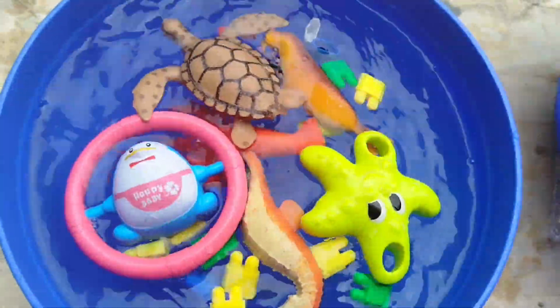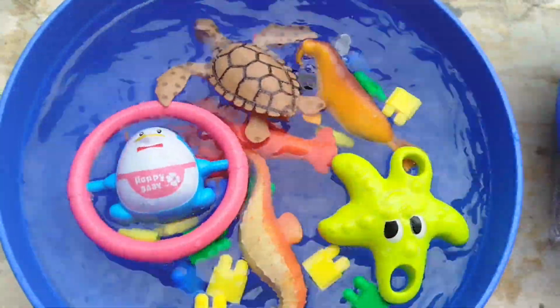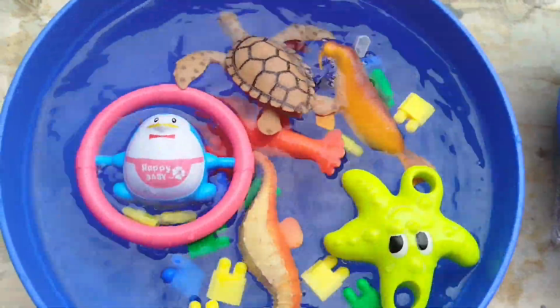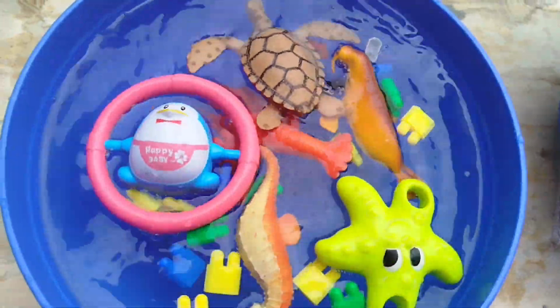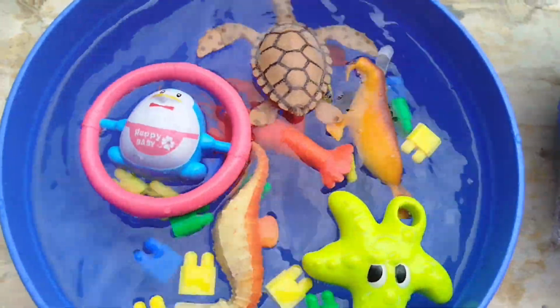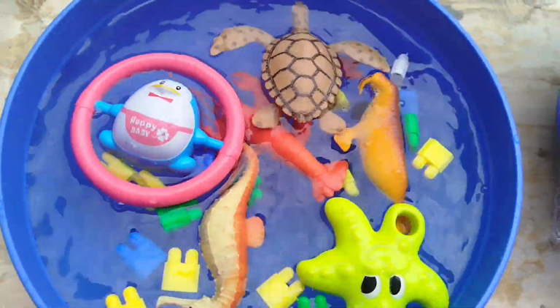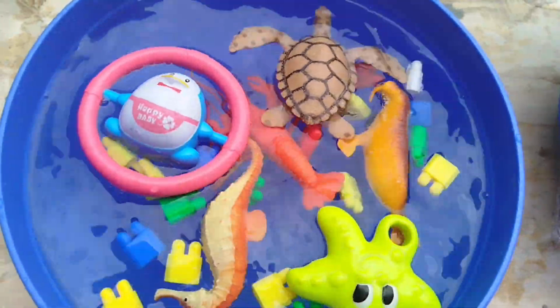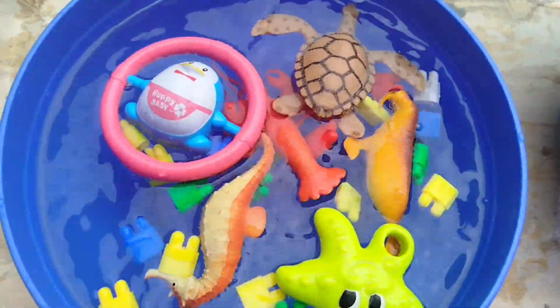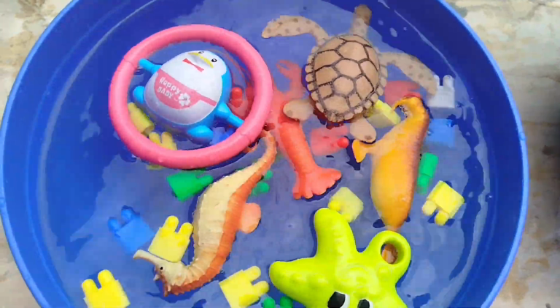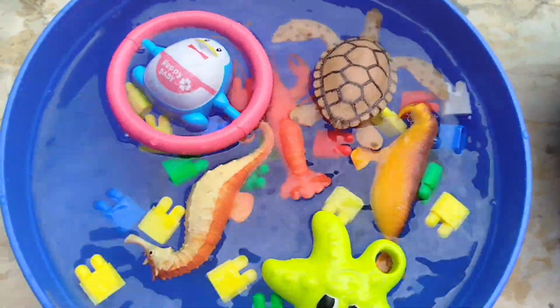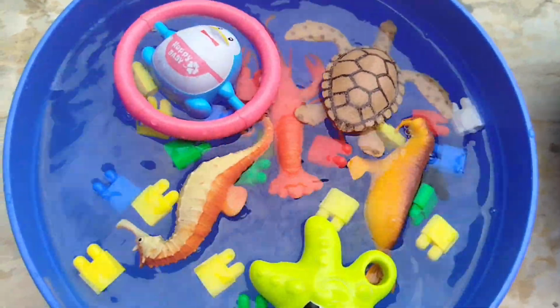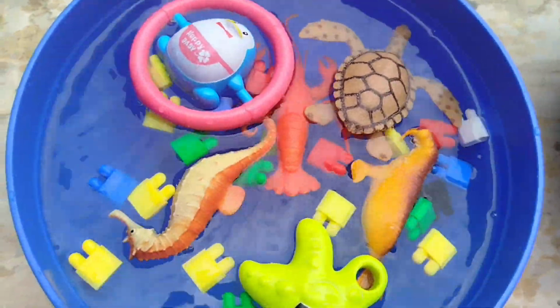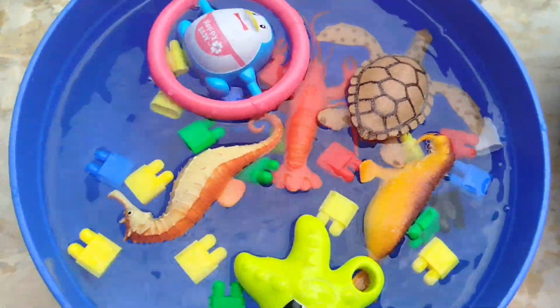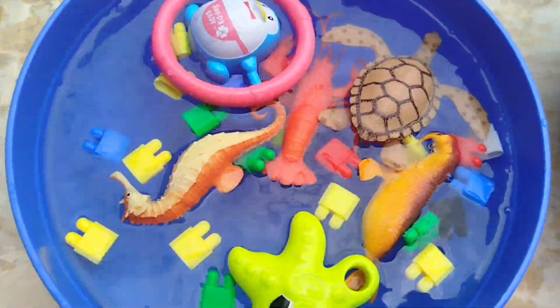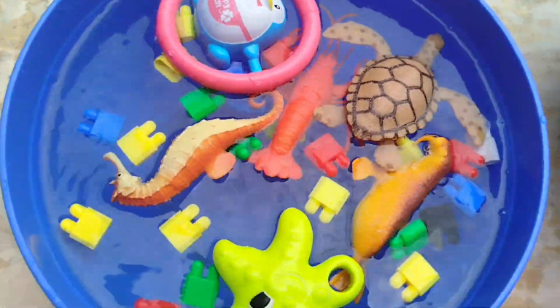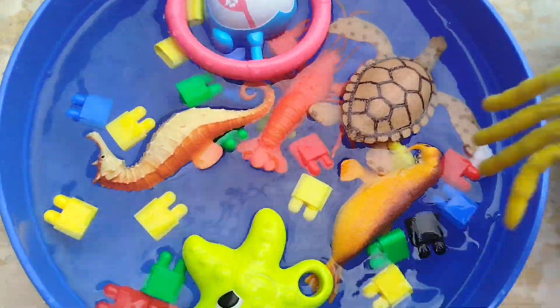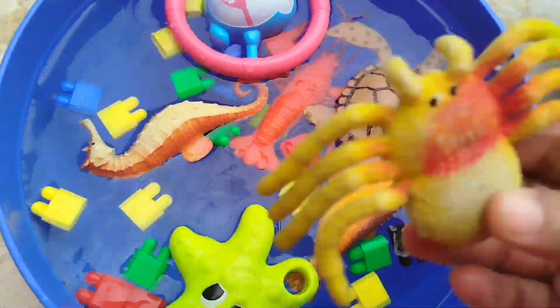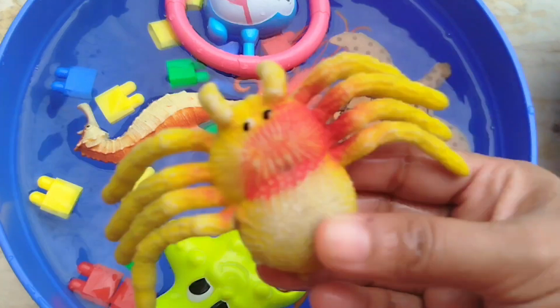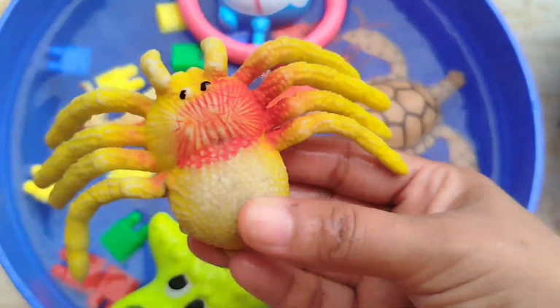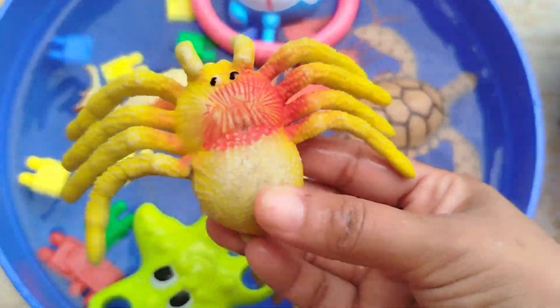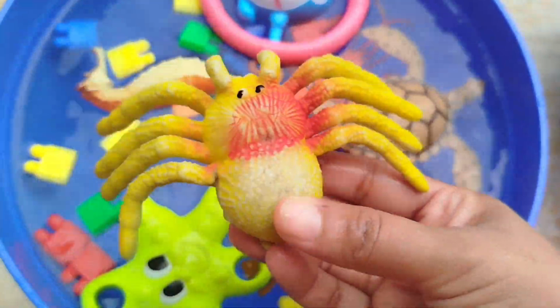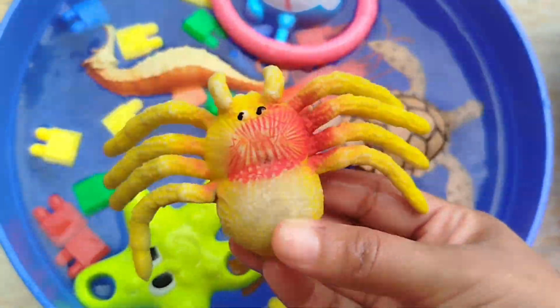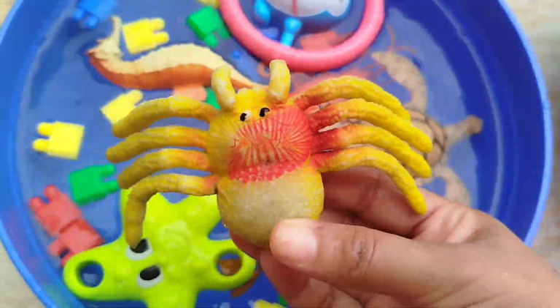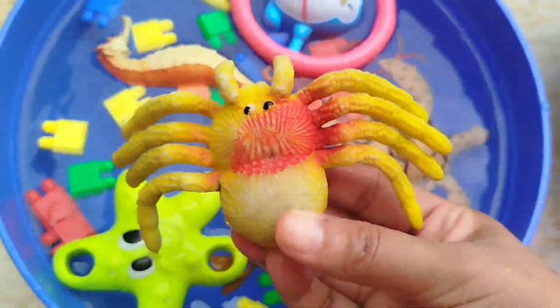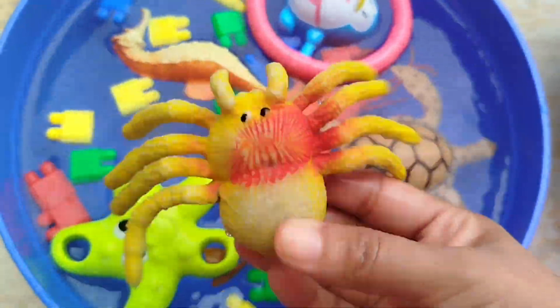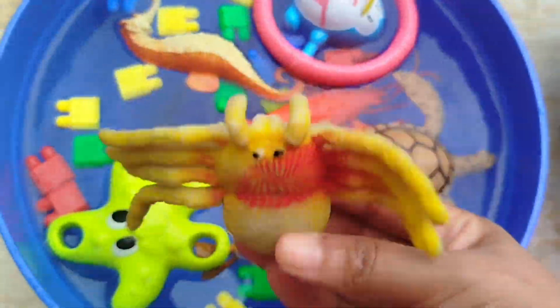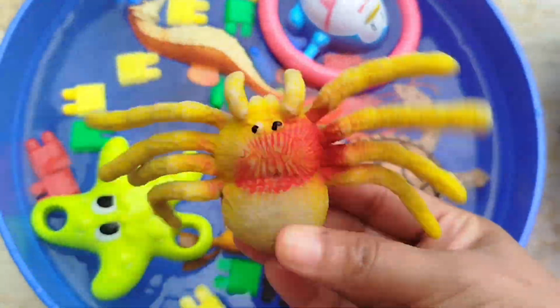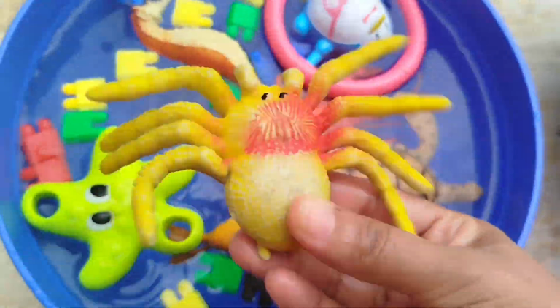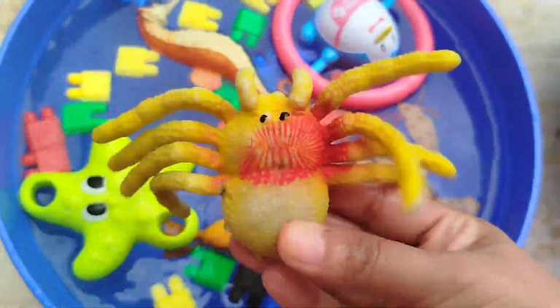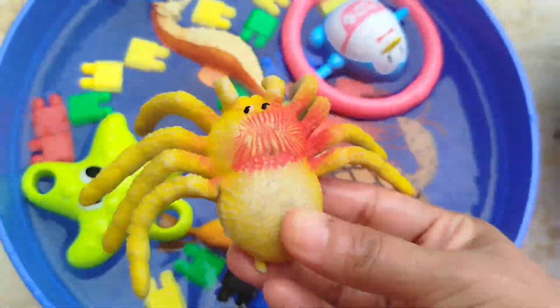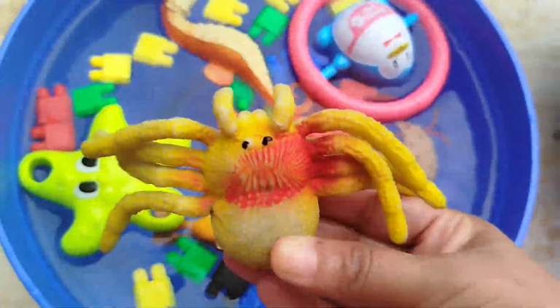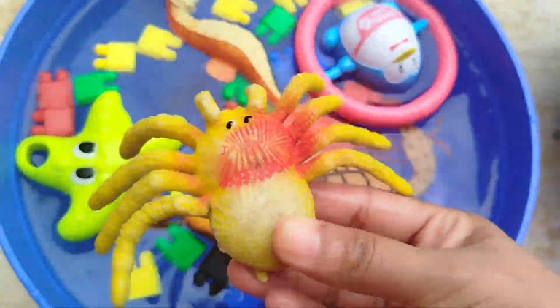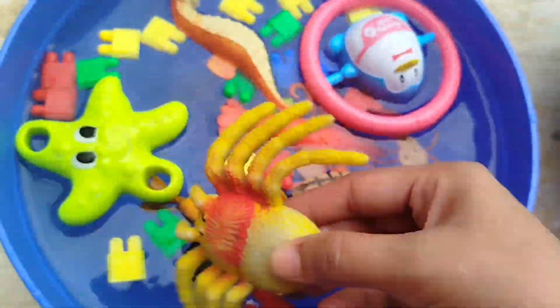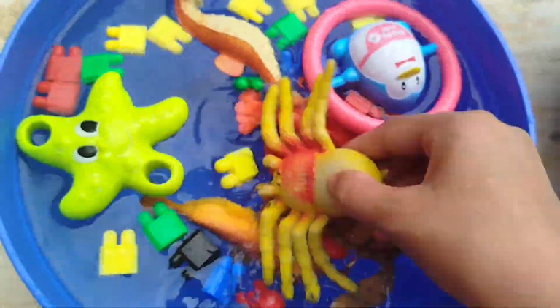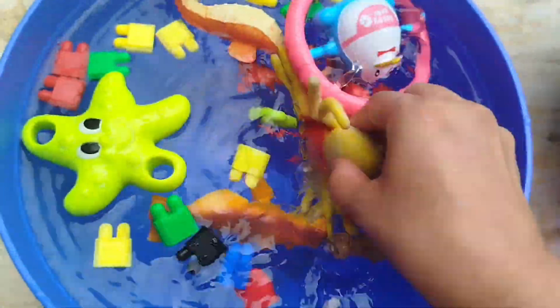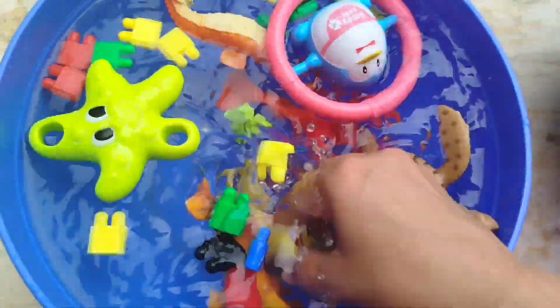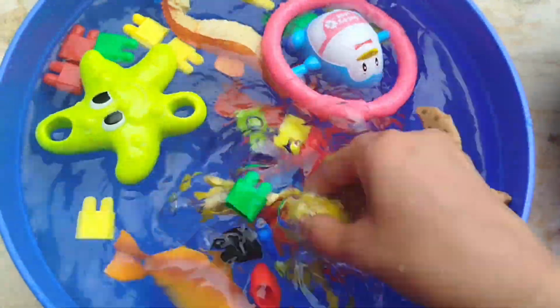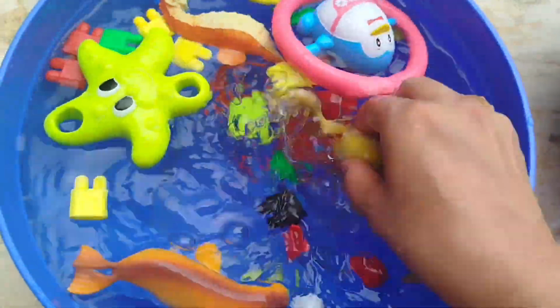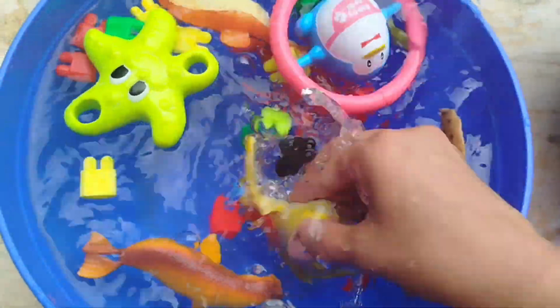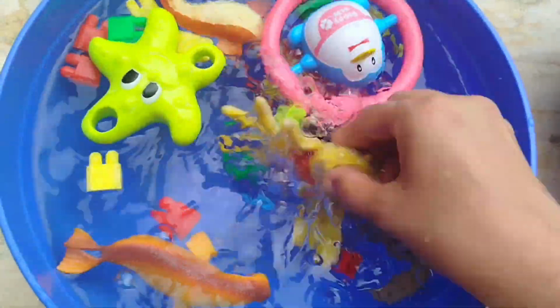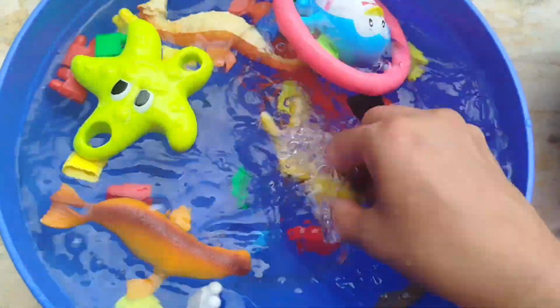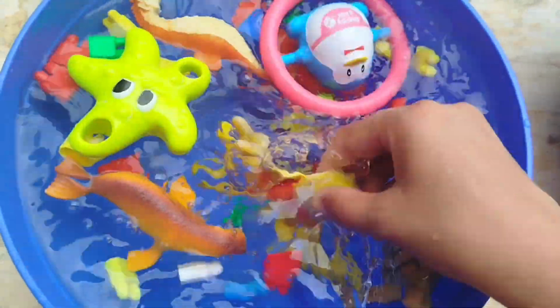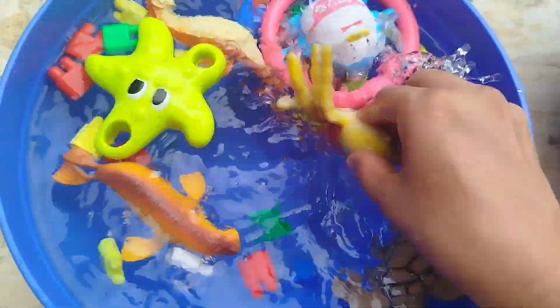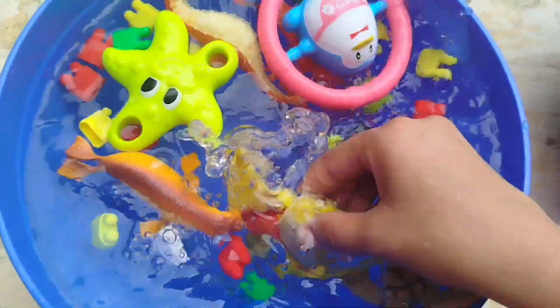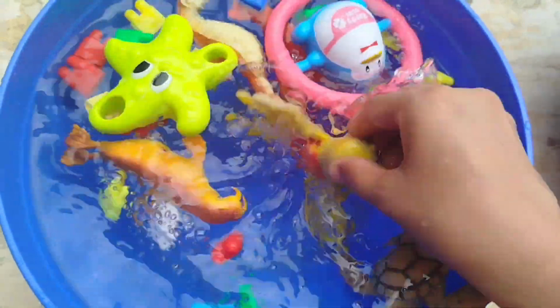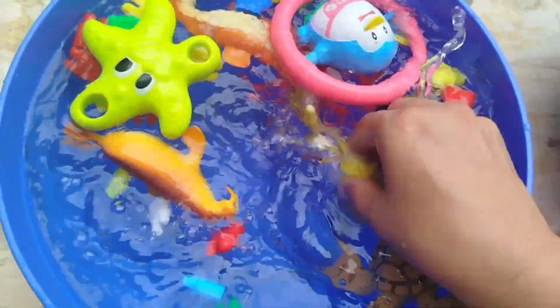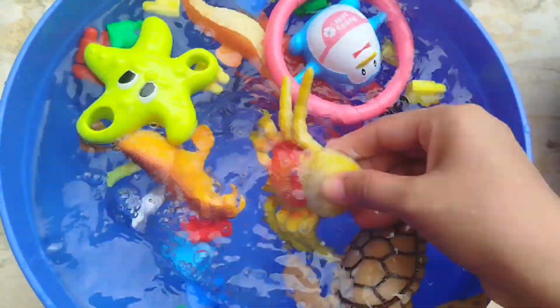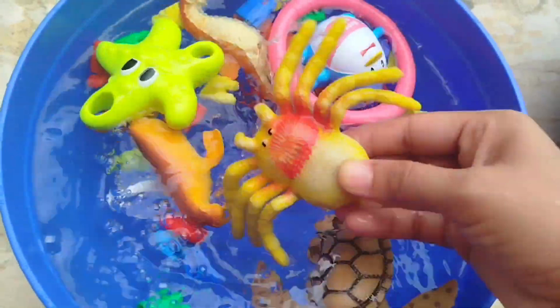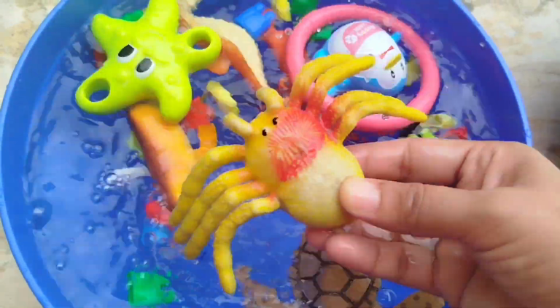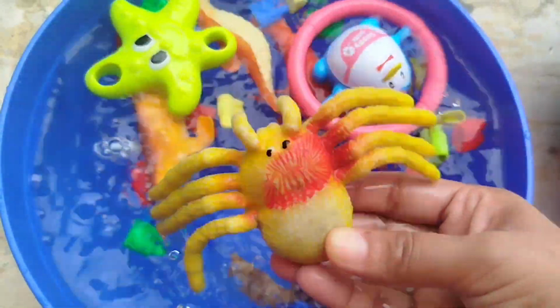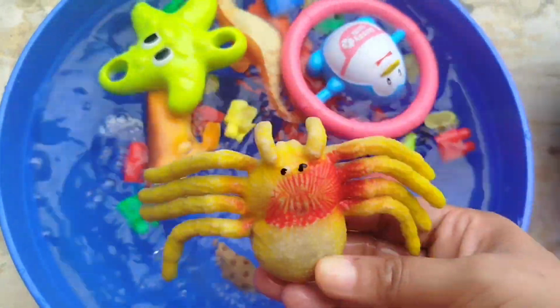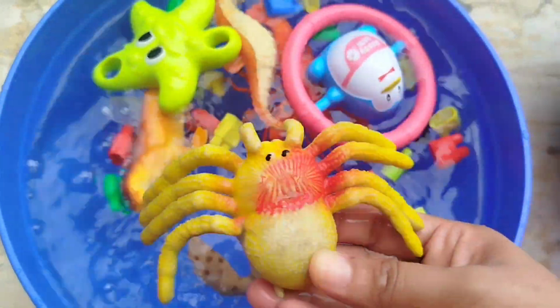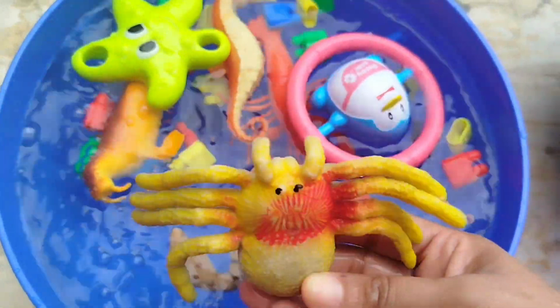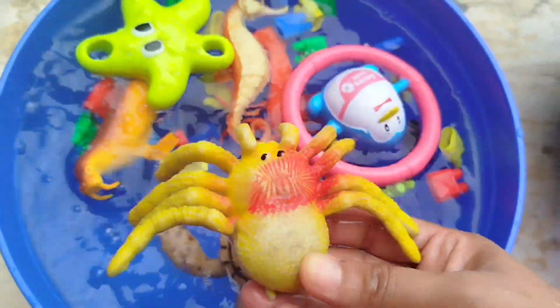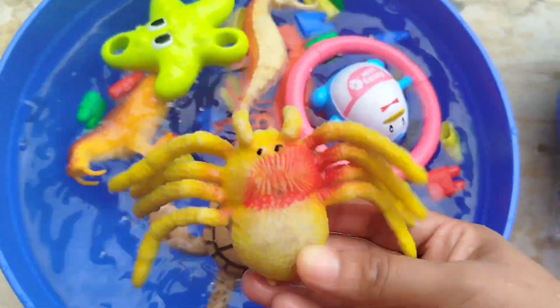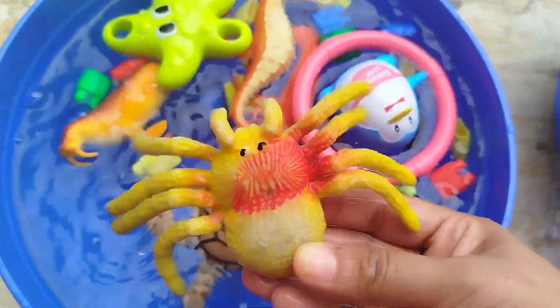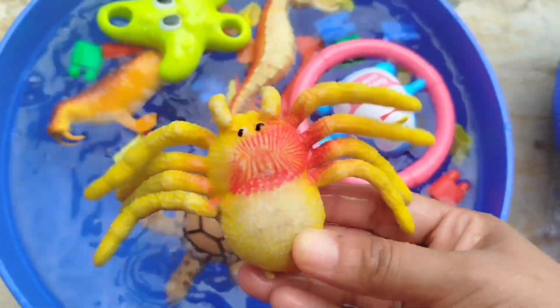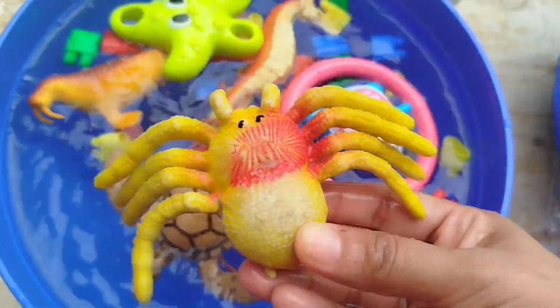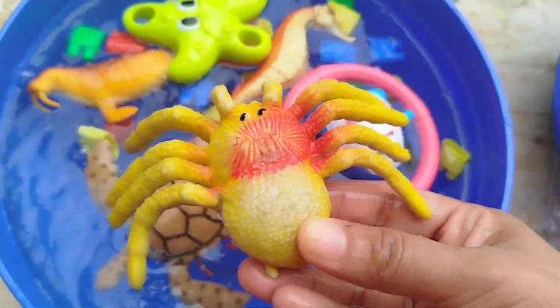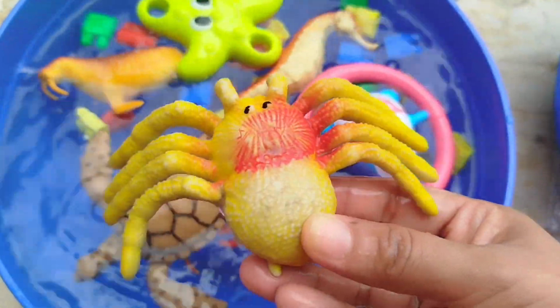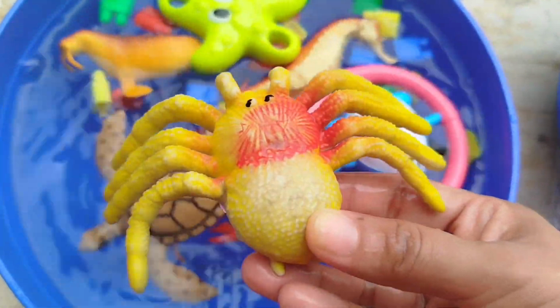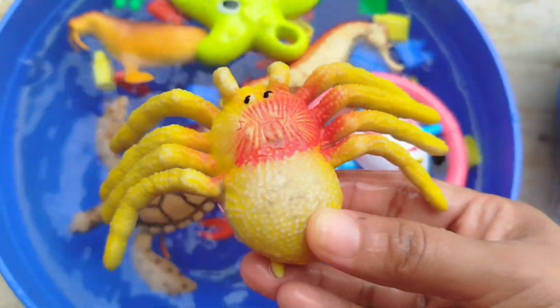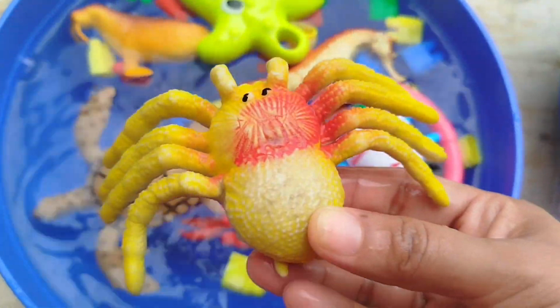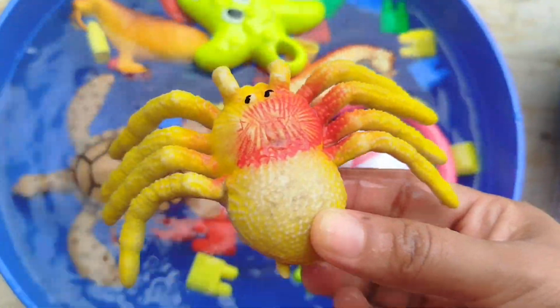The next sea animal is a crab. This is a crab.